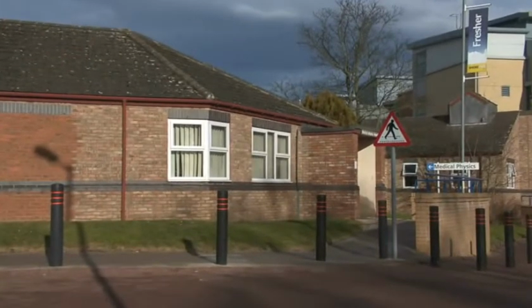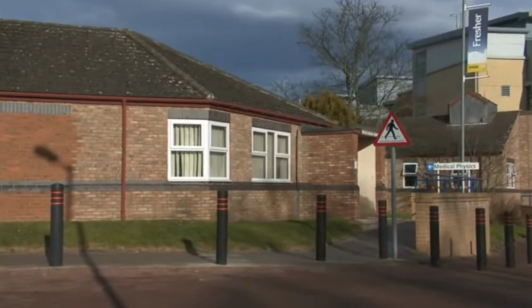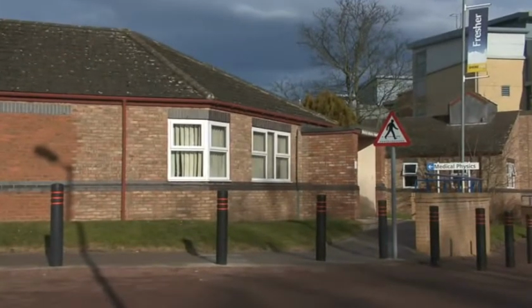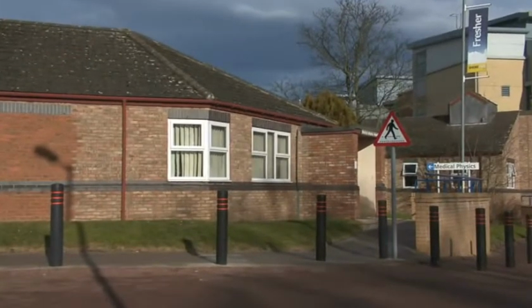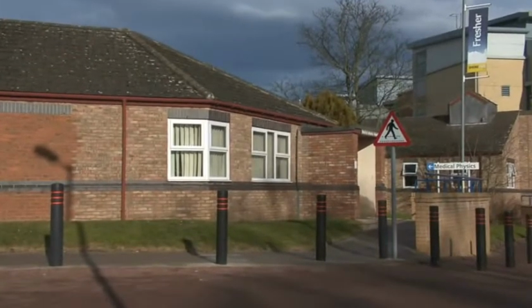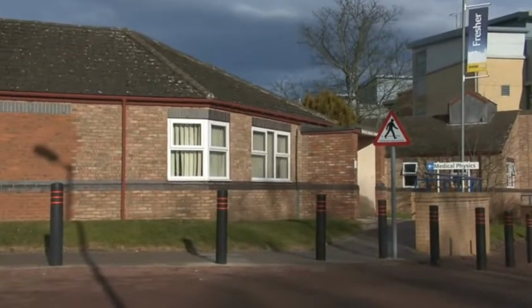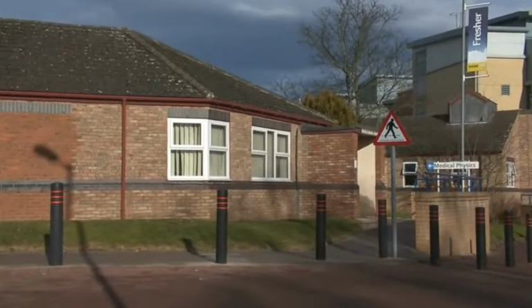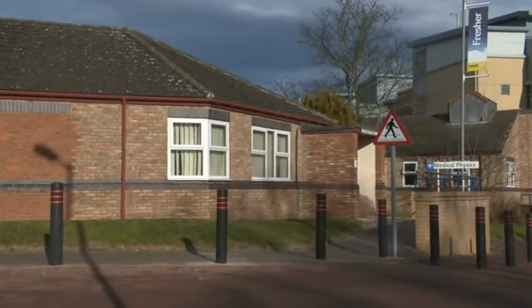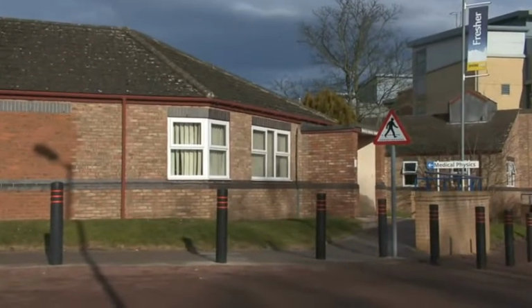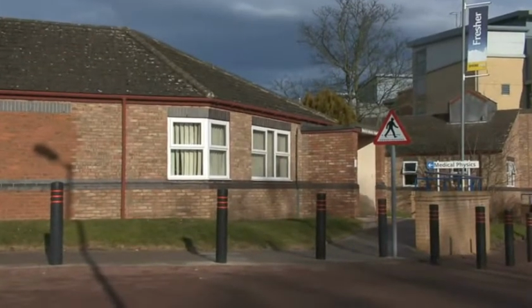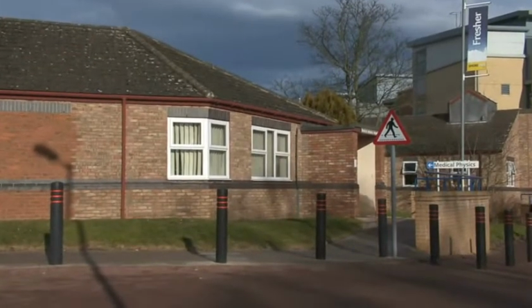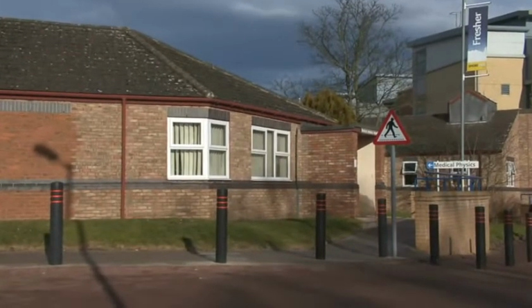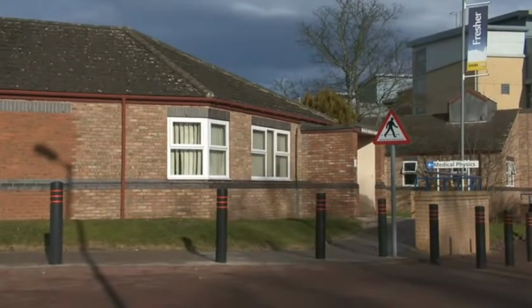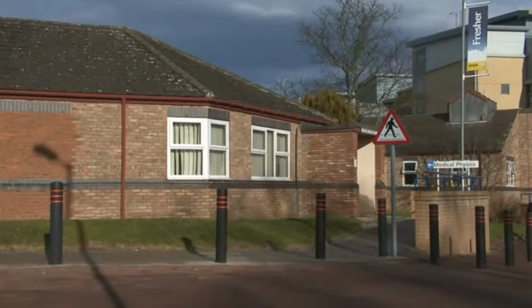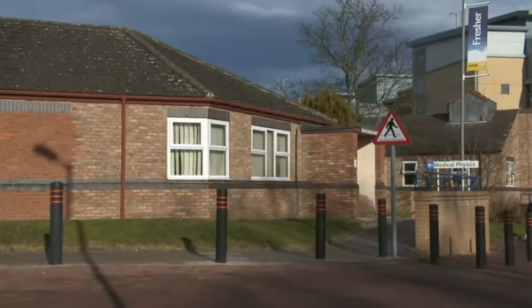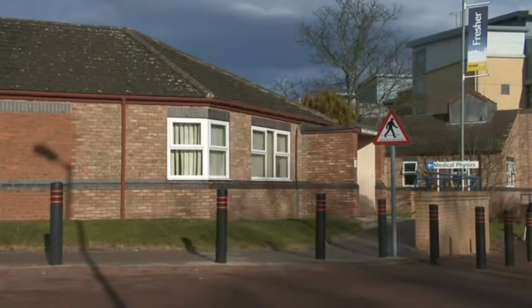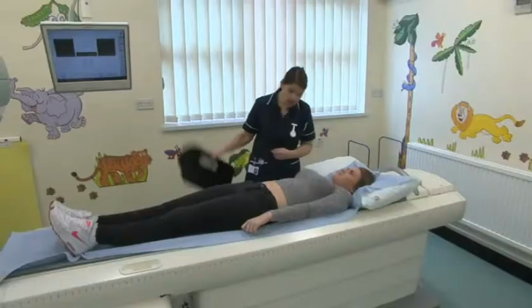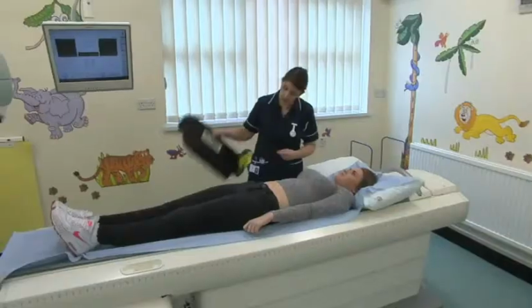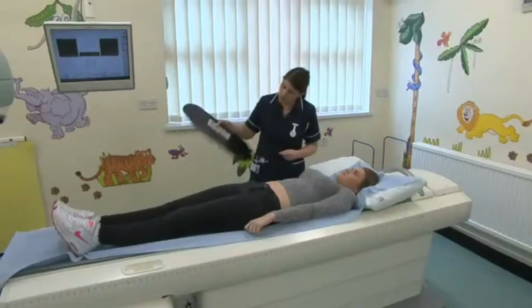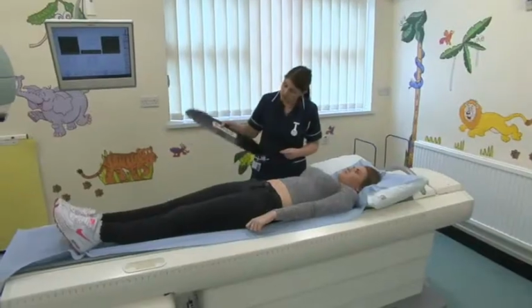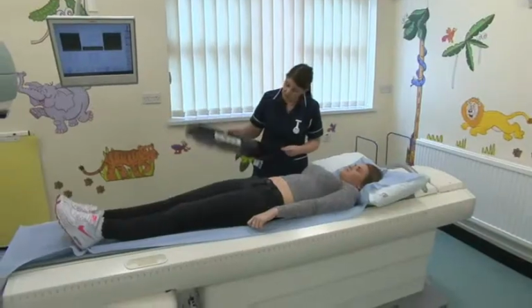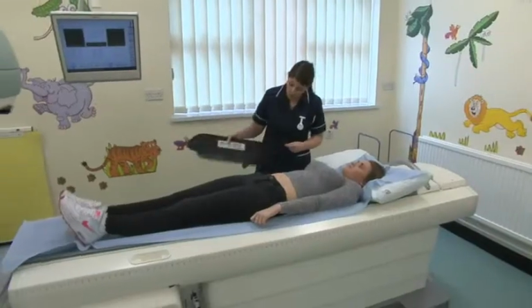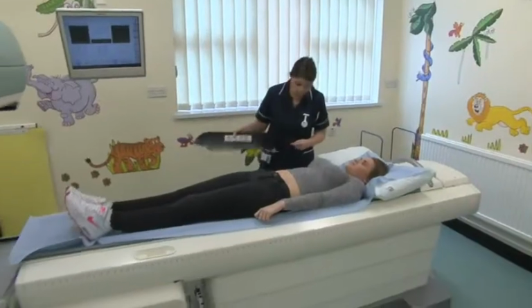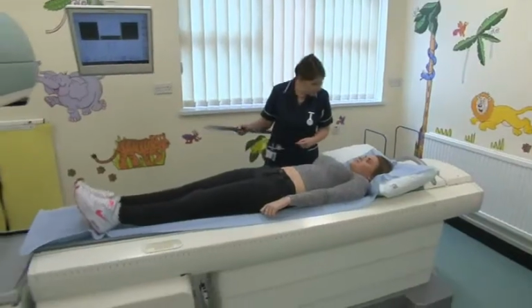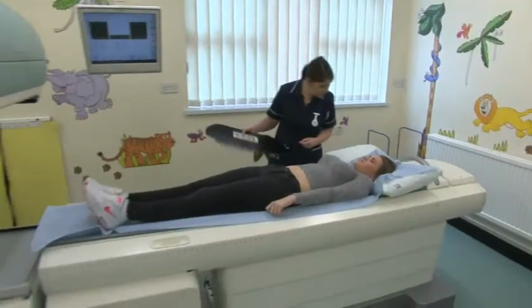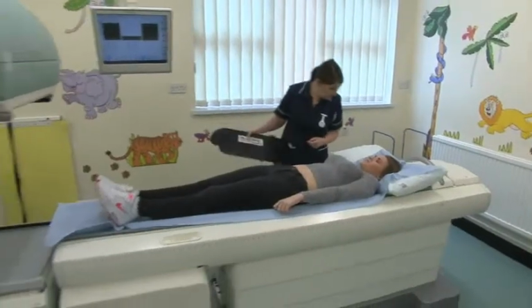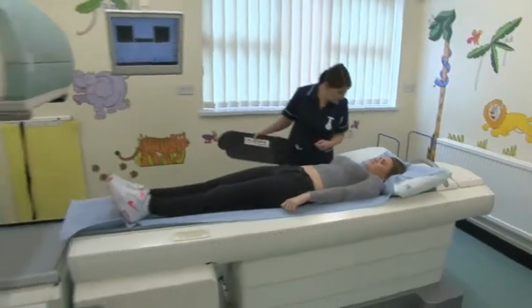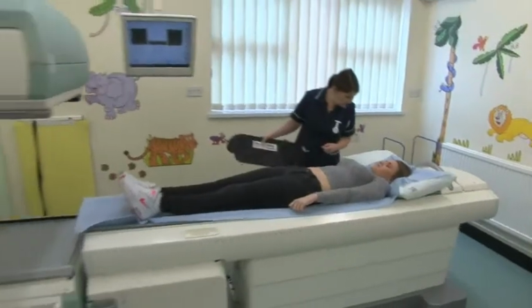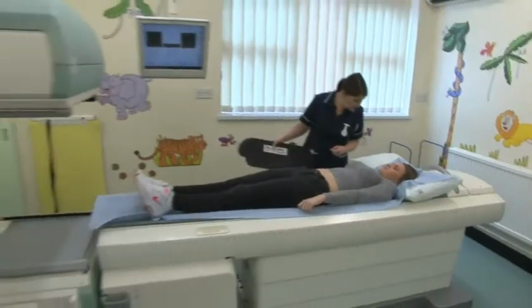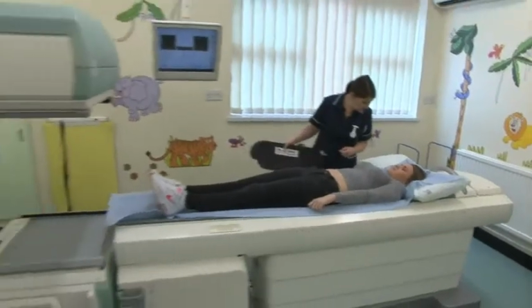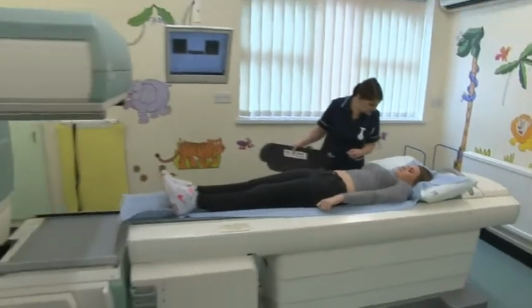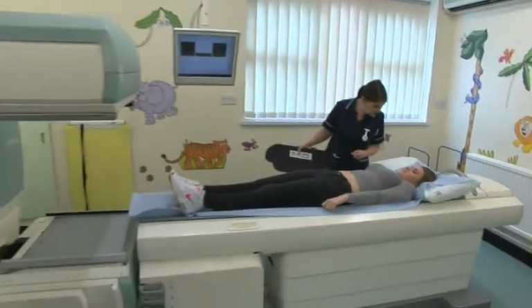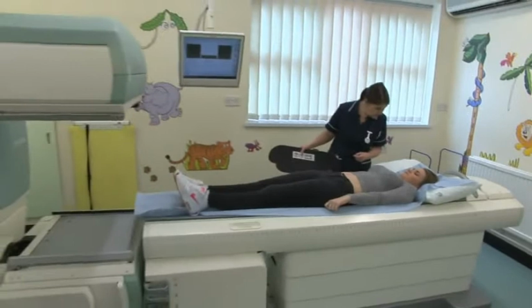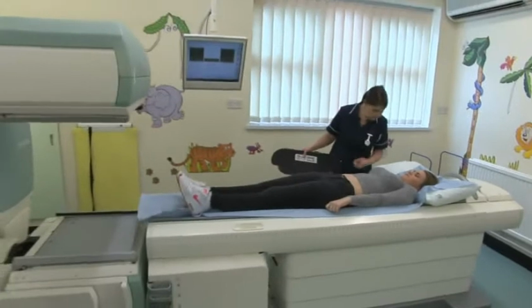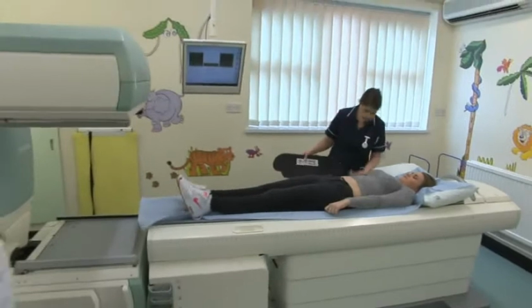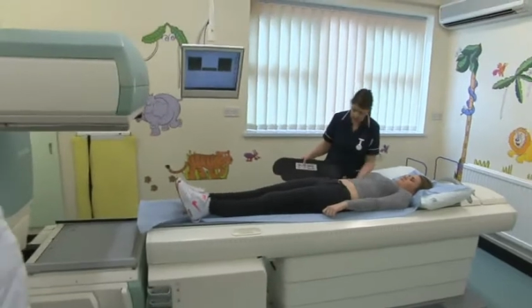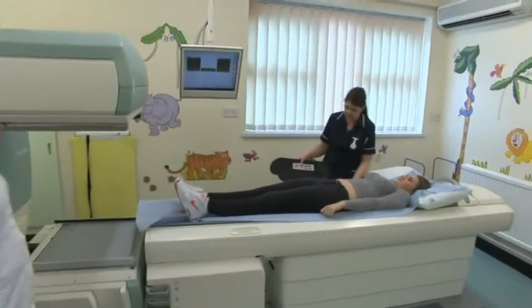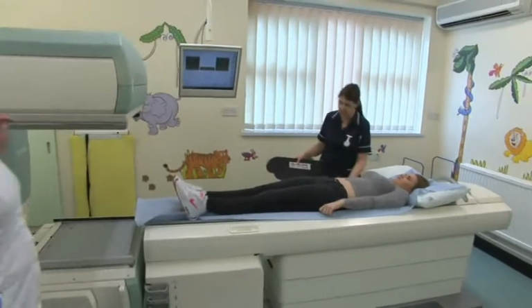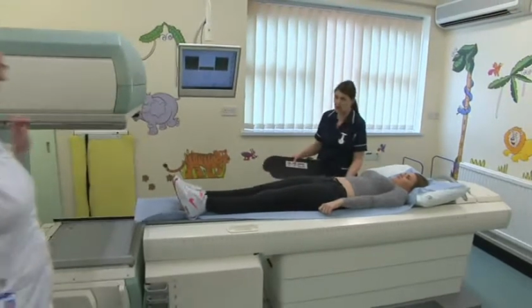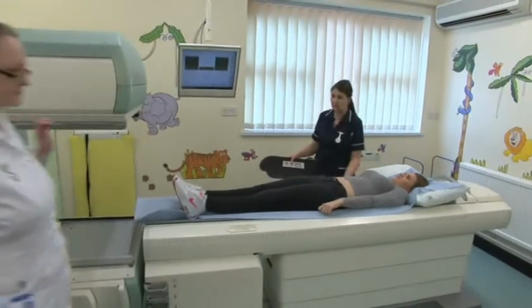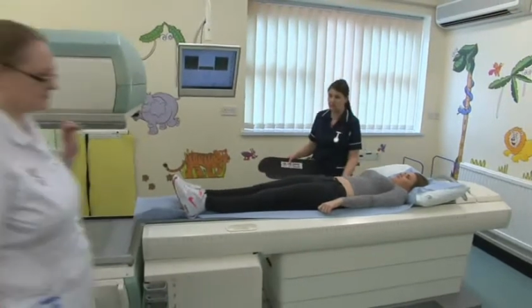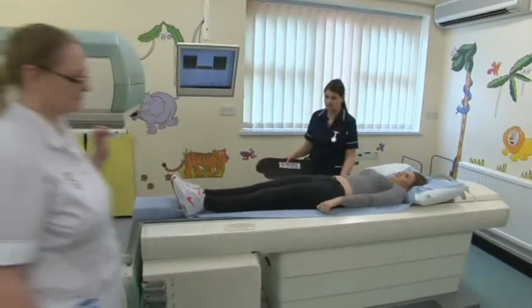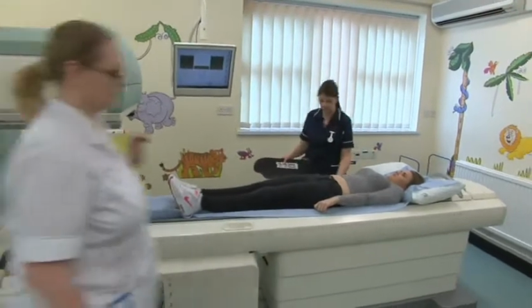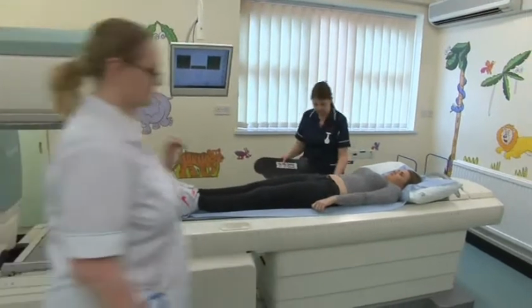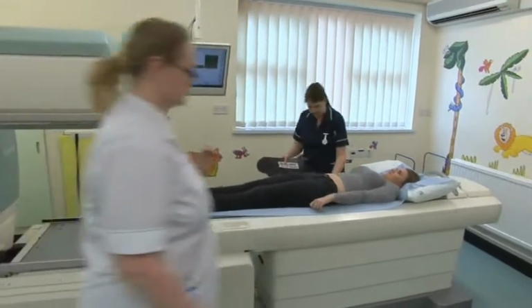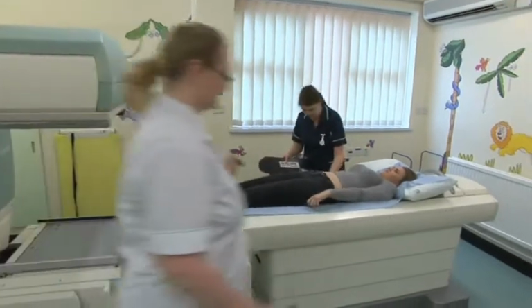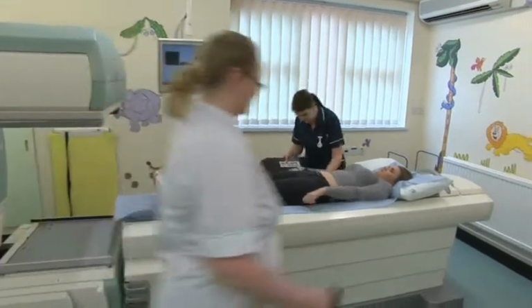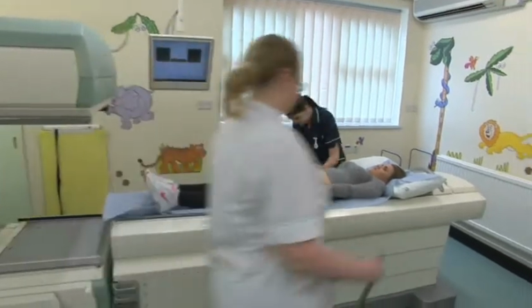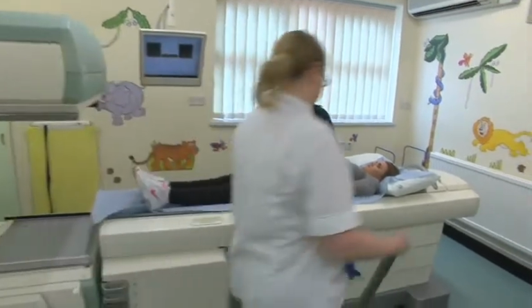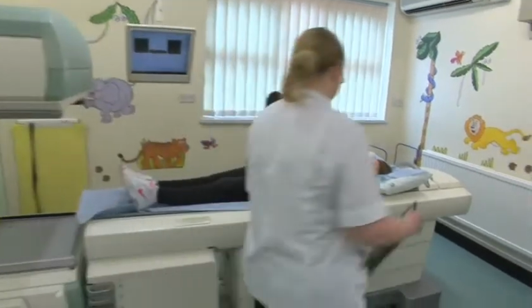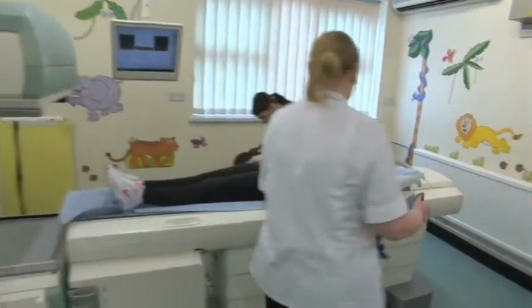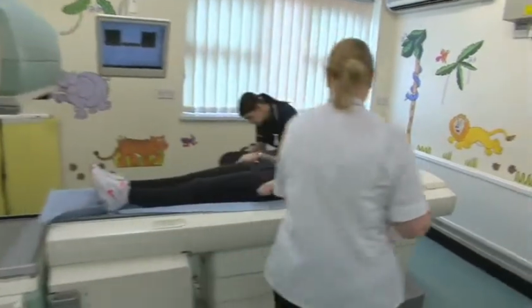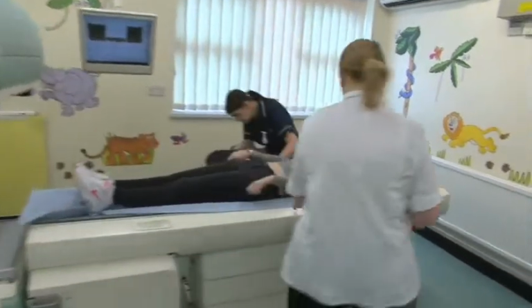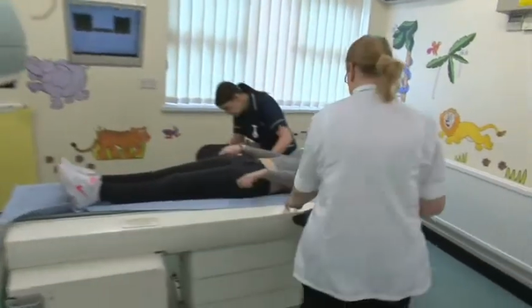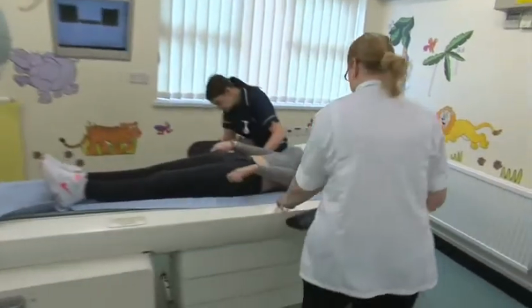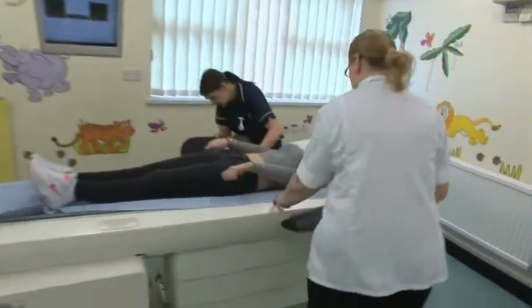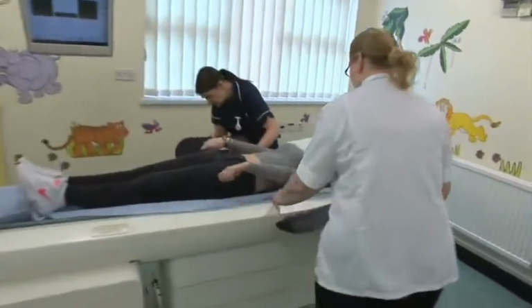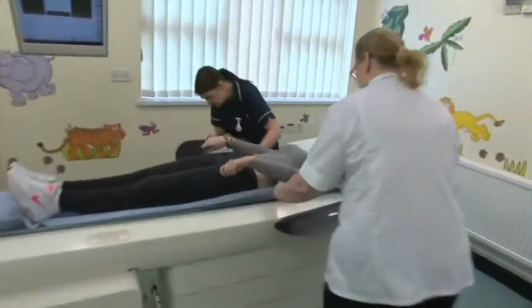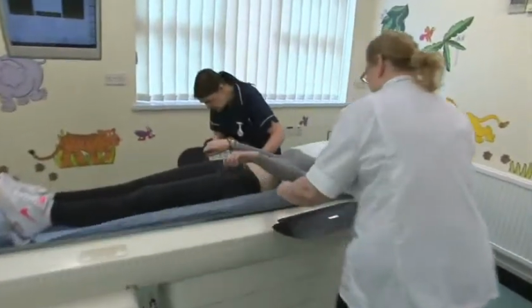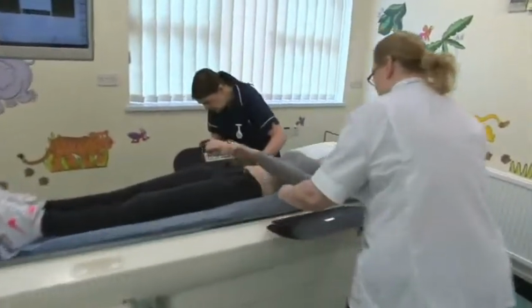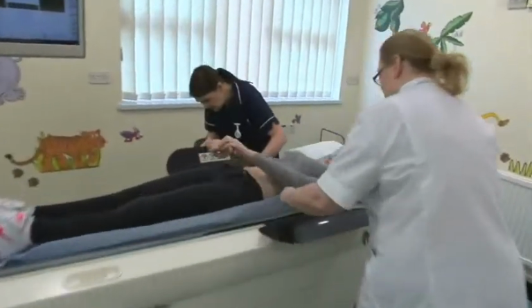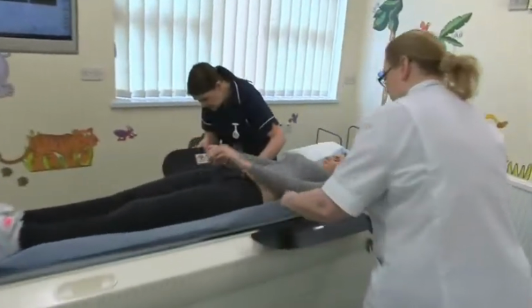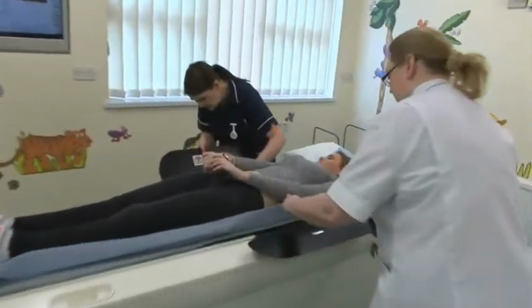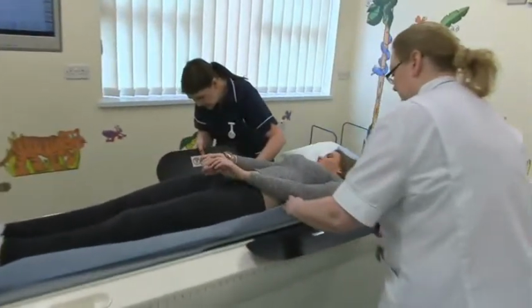We're going to raise the bed up, we're going to pop some armrests in, just to make you comfortable. So if you just lift your arms up a wee bit.